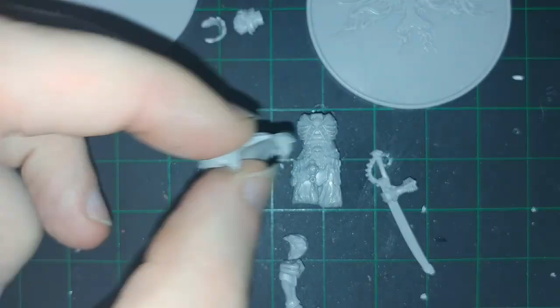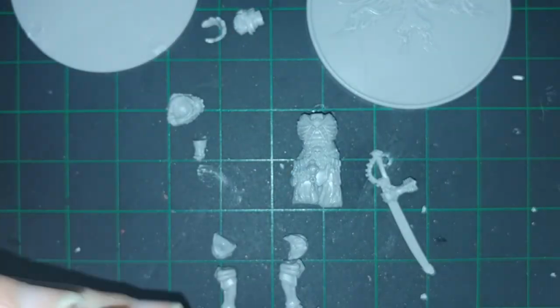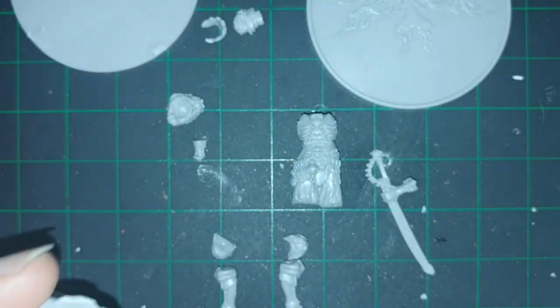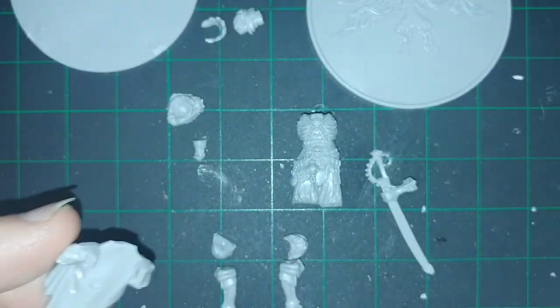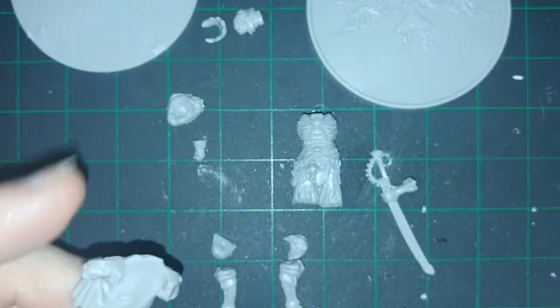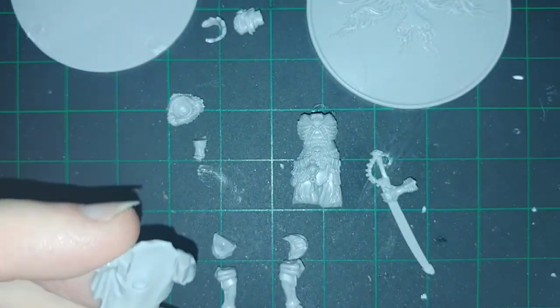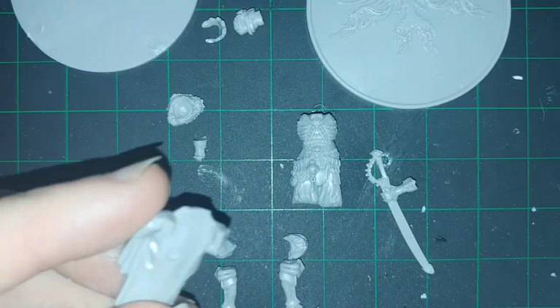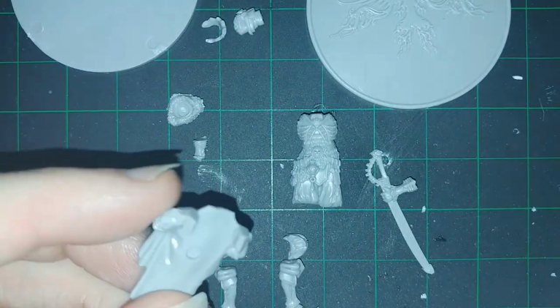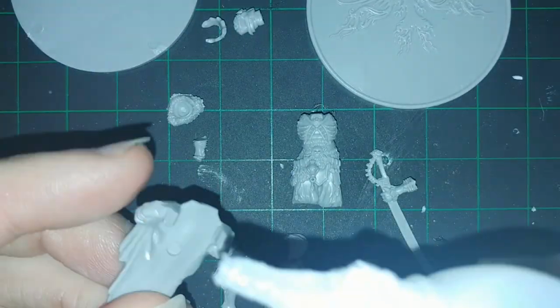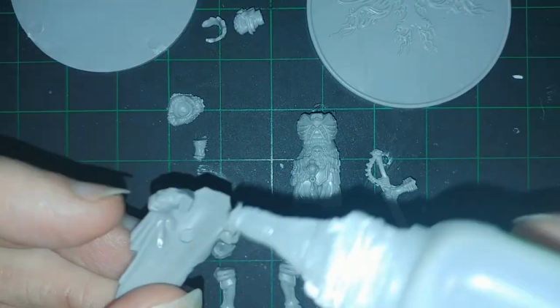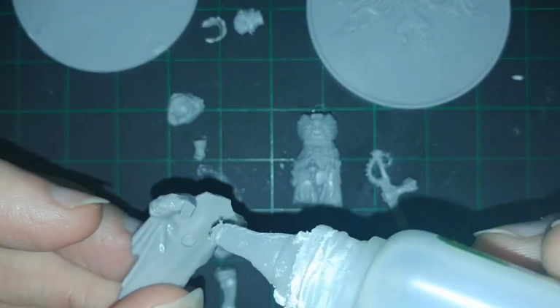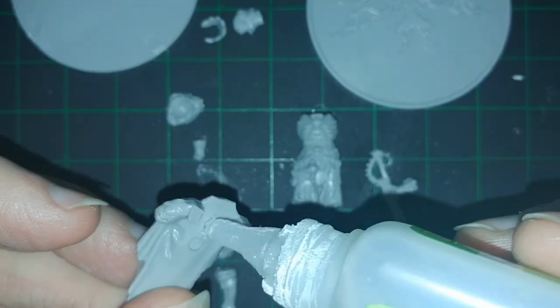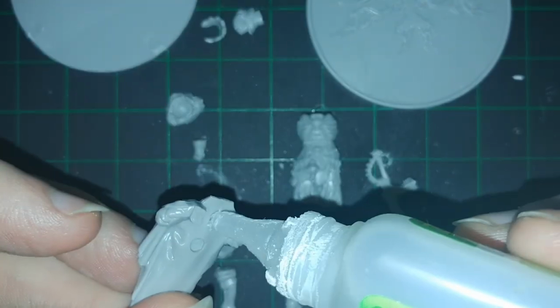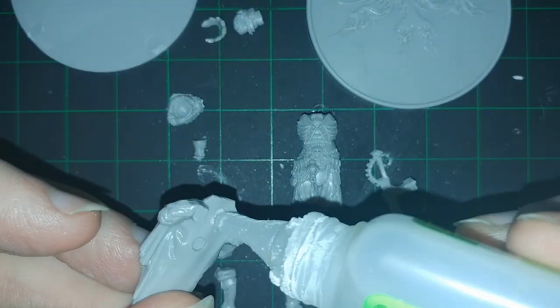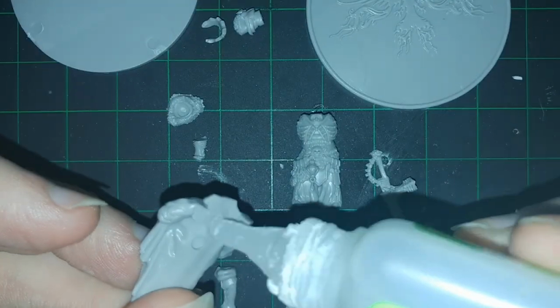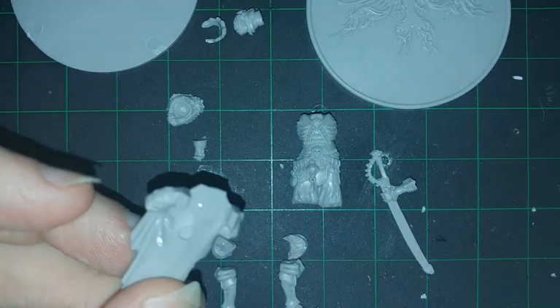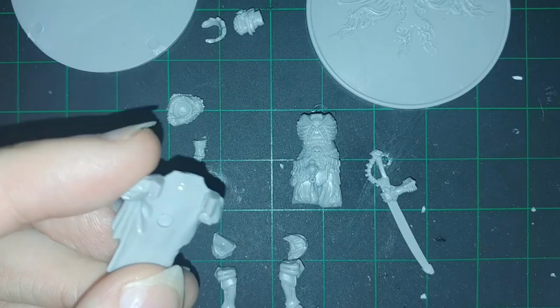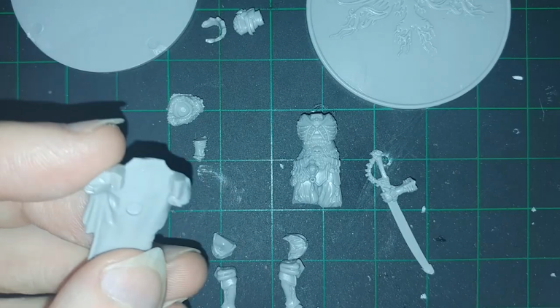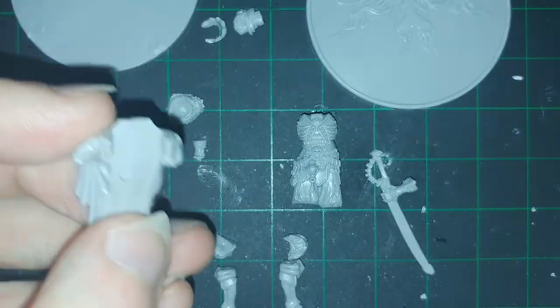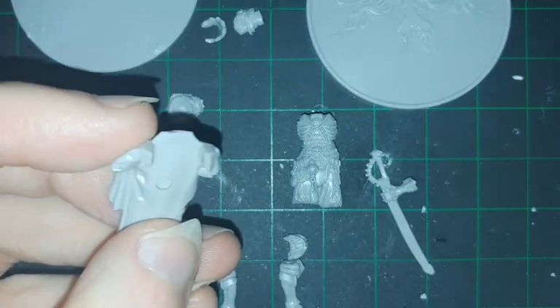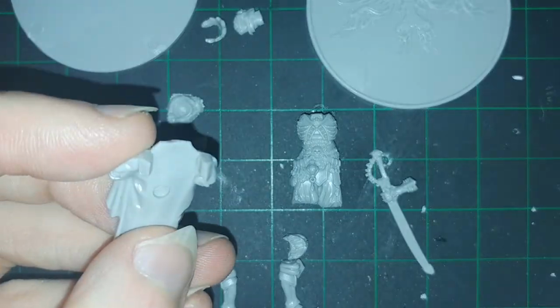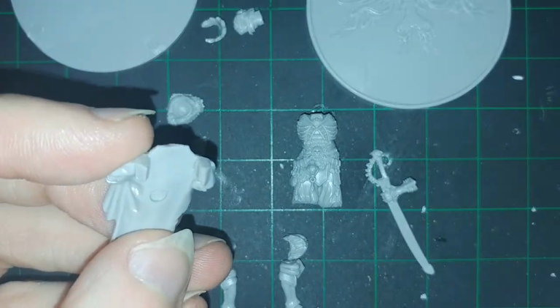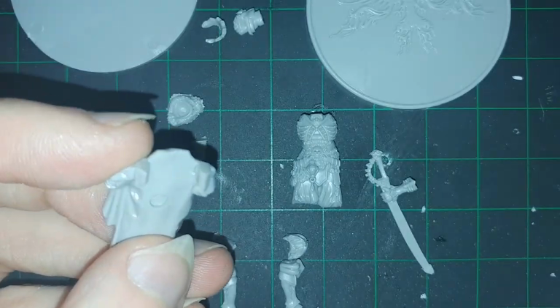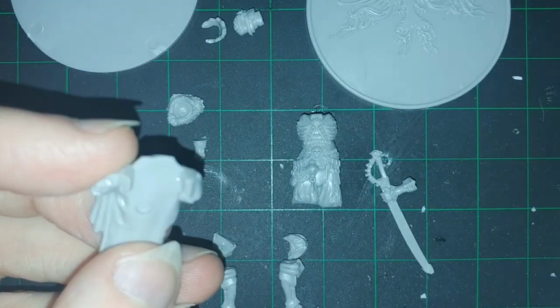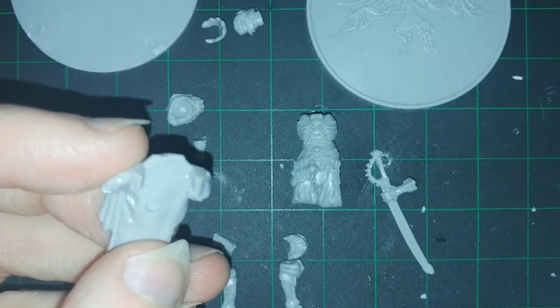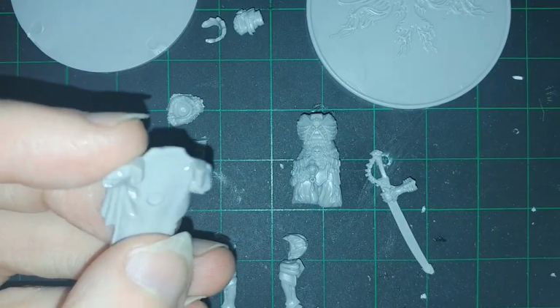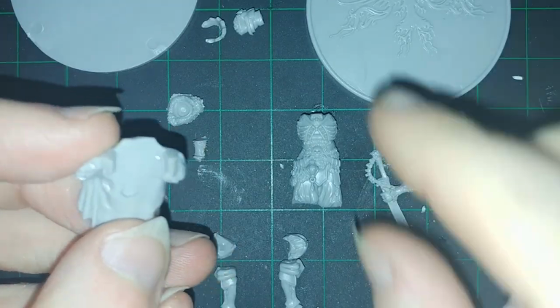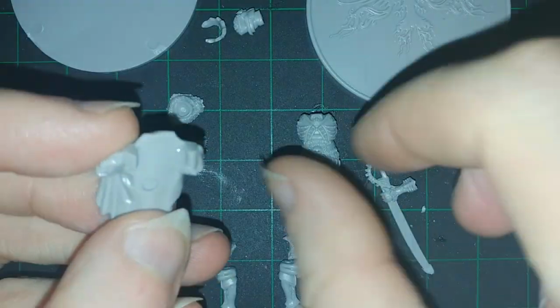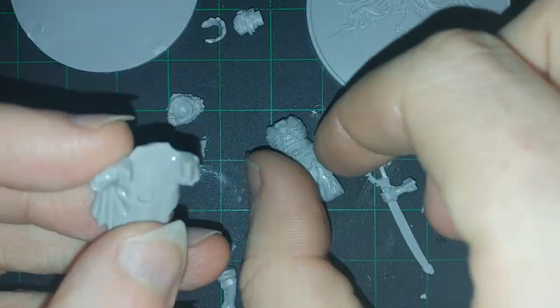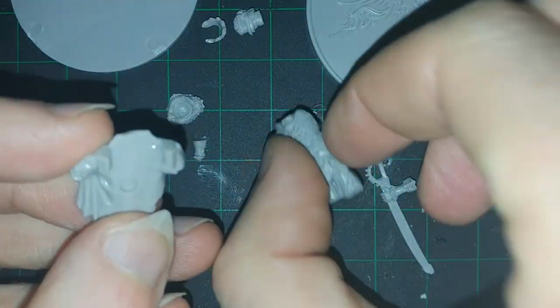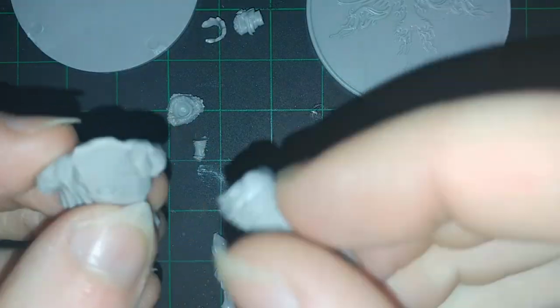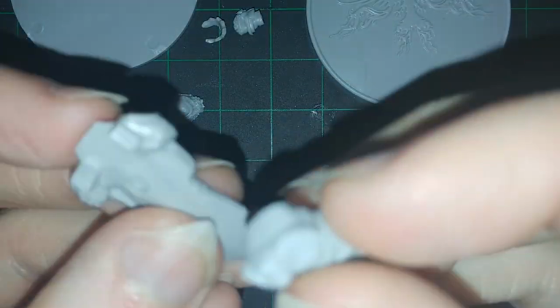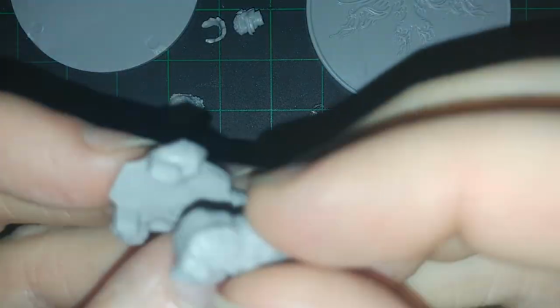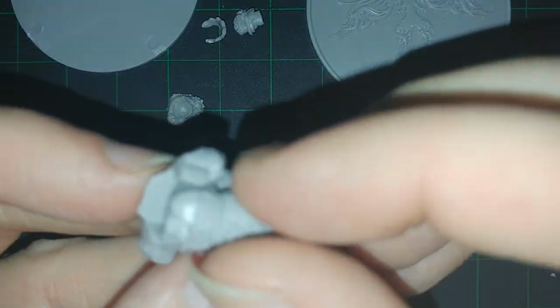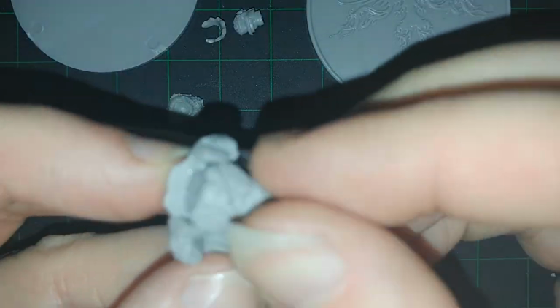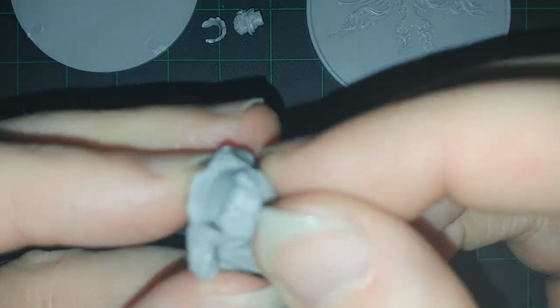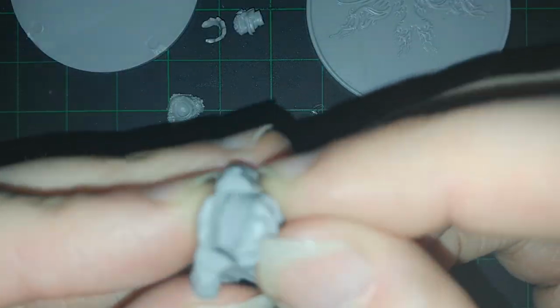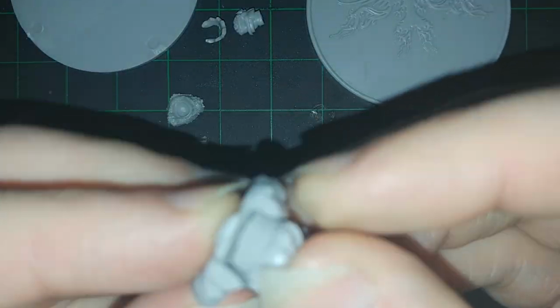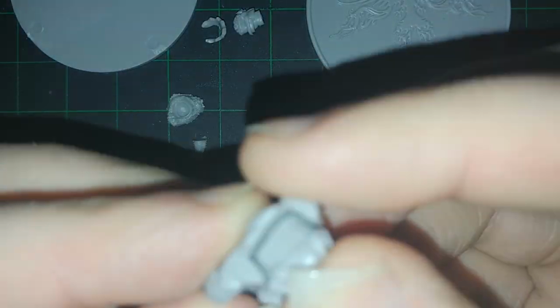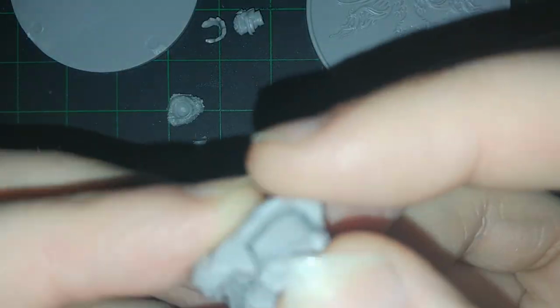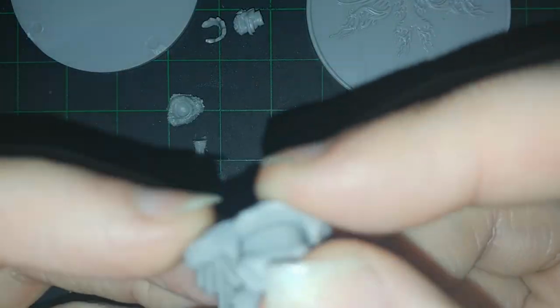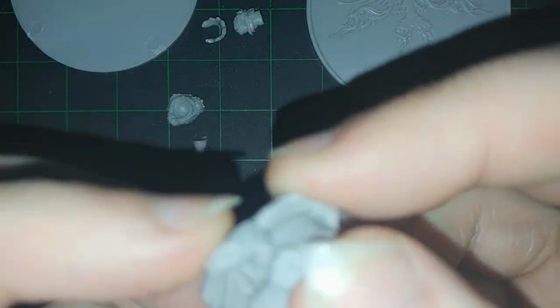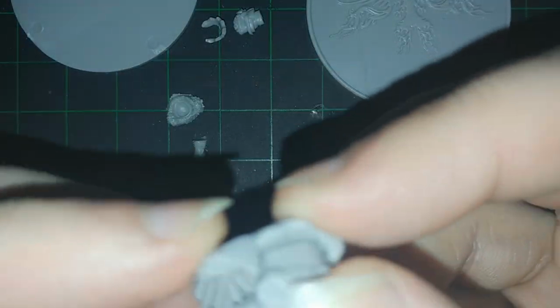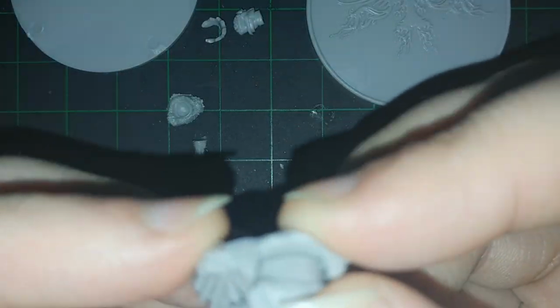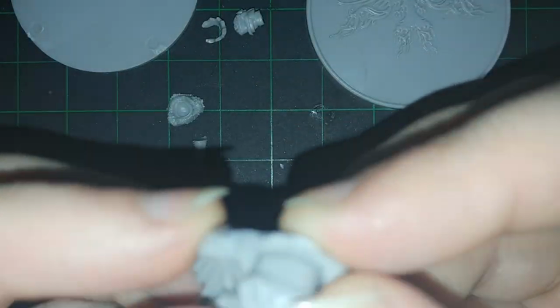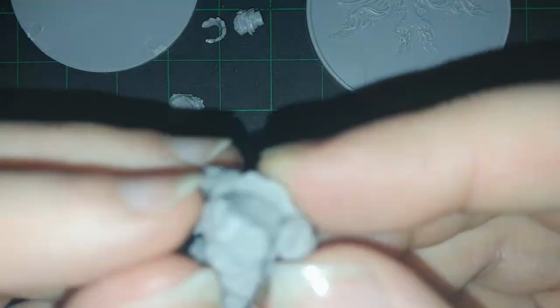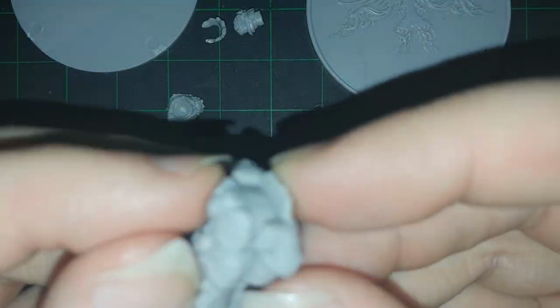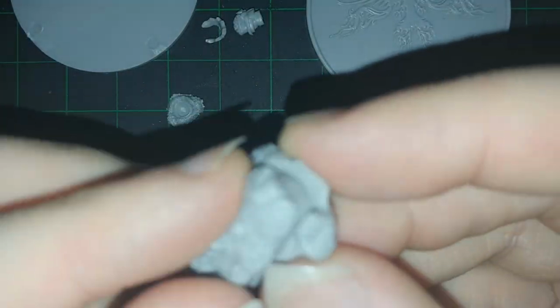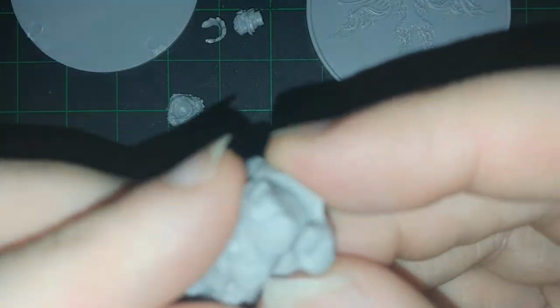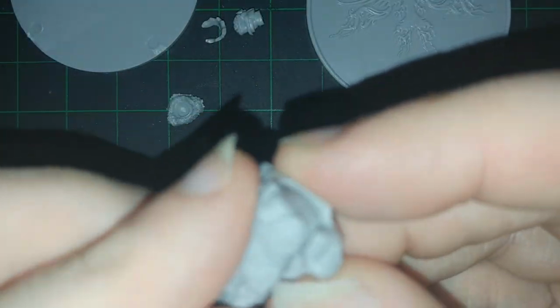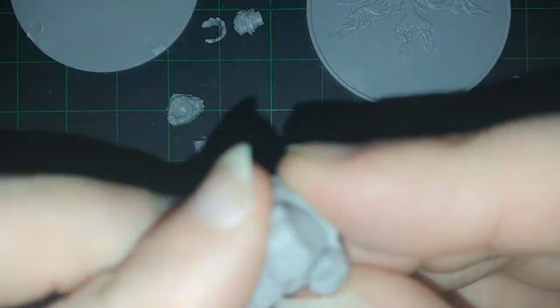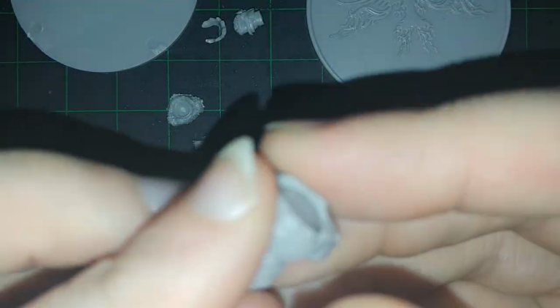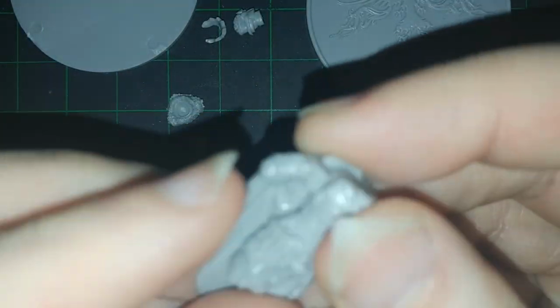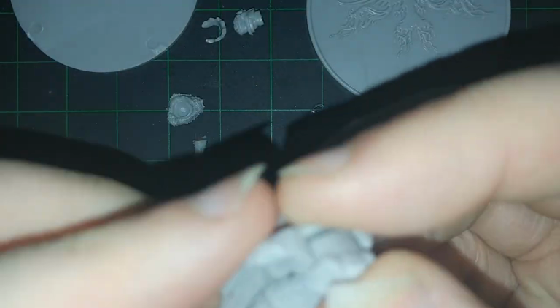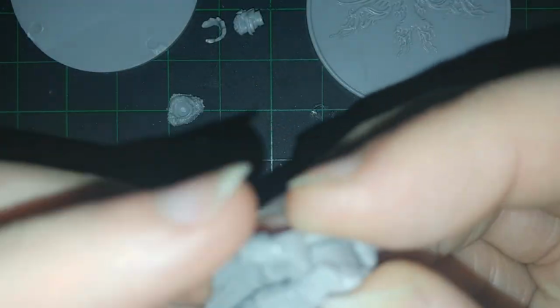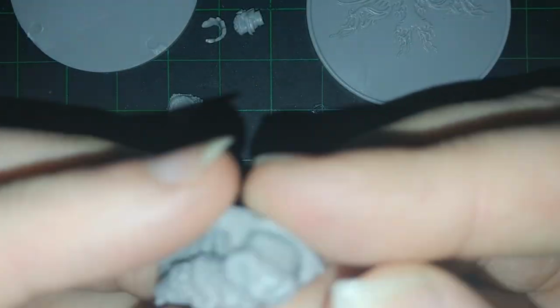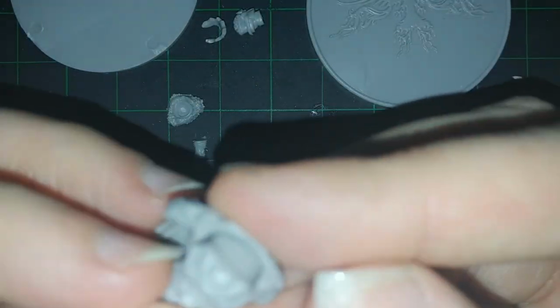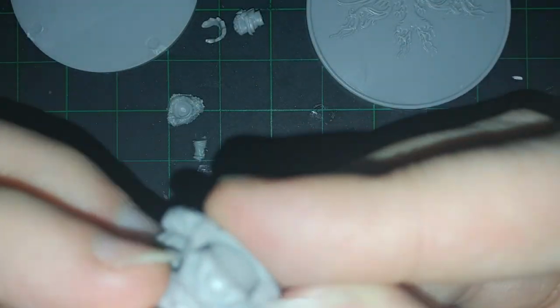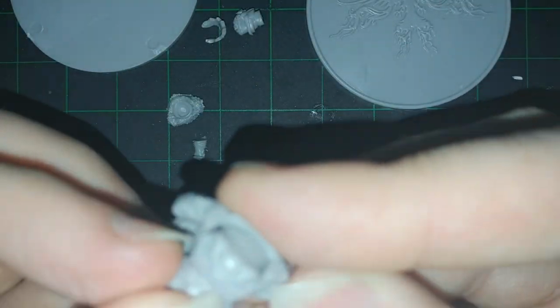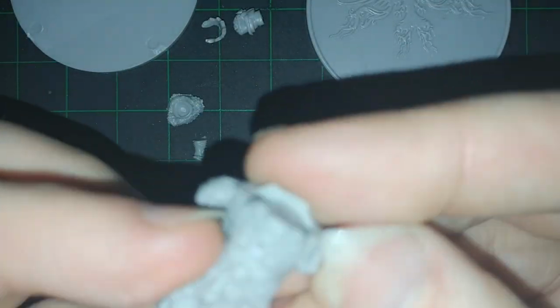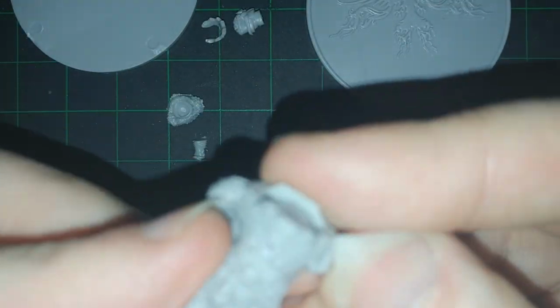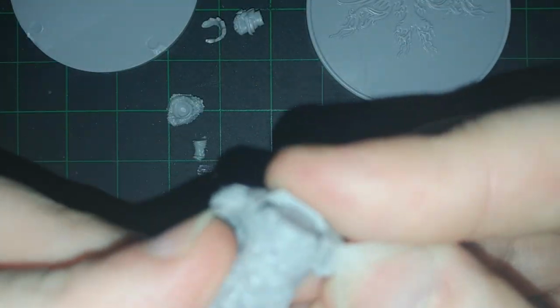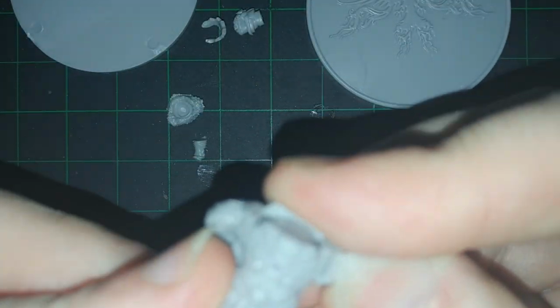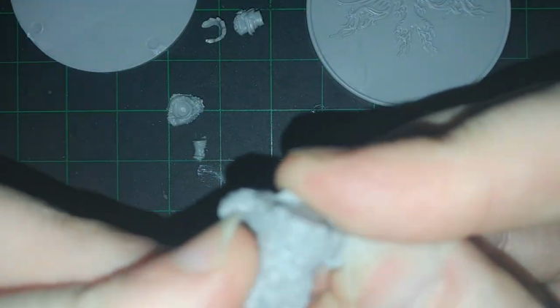Hello, everyone, and welcome to this assembly and painting video for Team Death Monsters, The Hand.